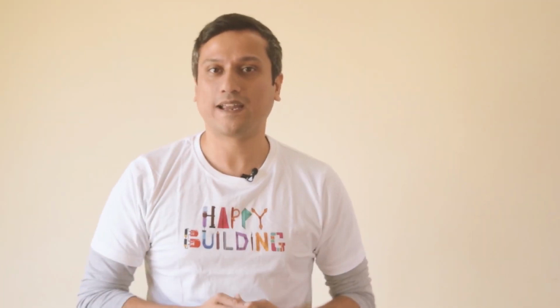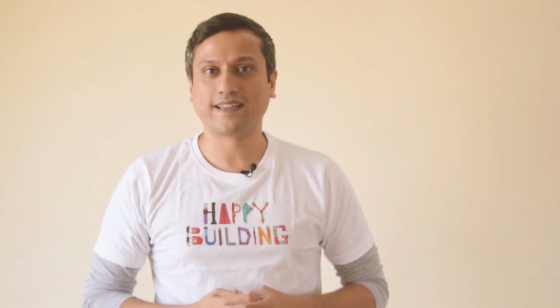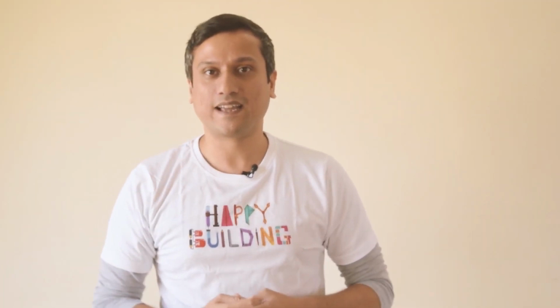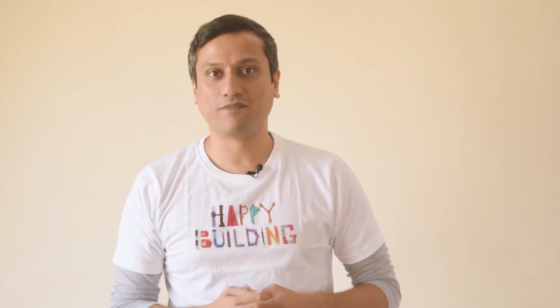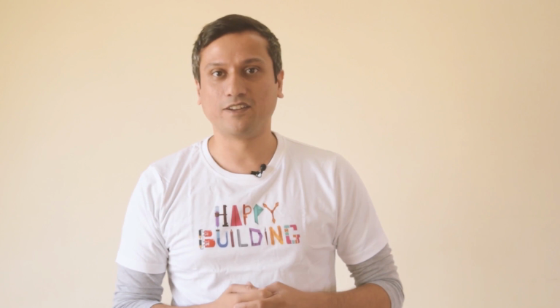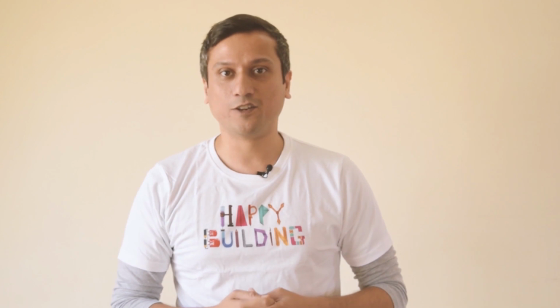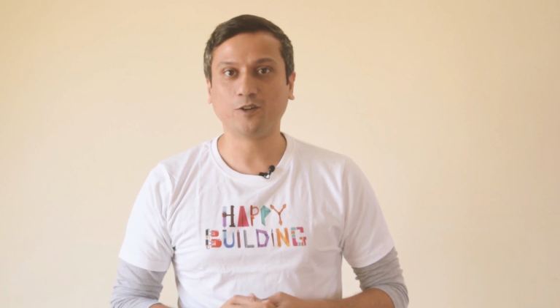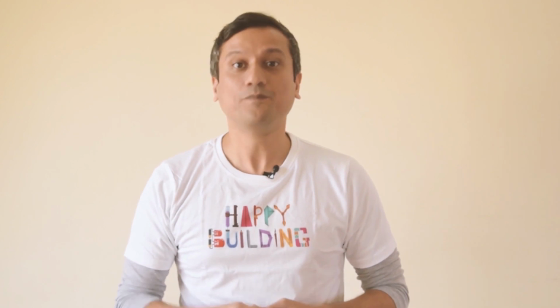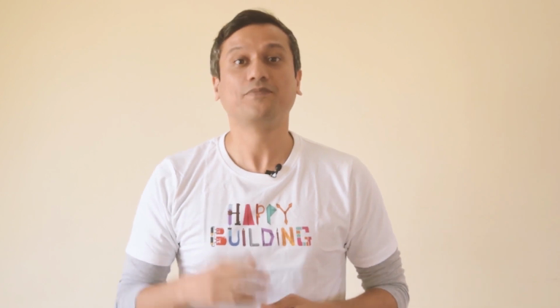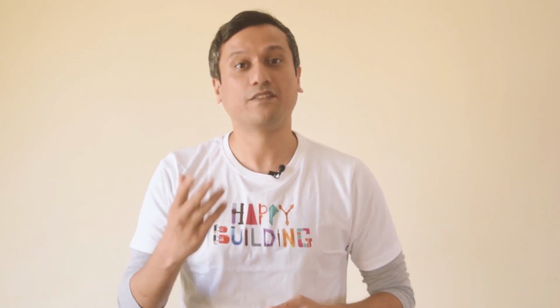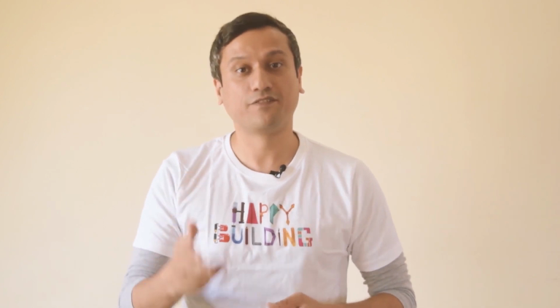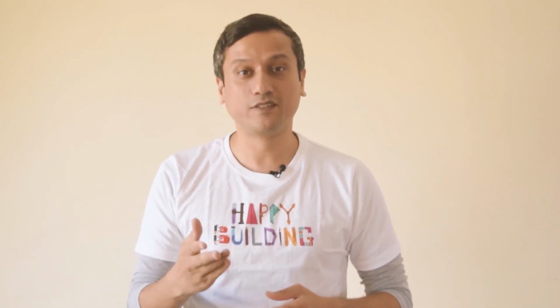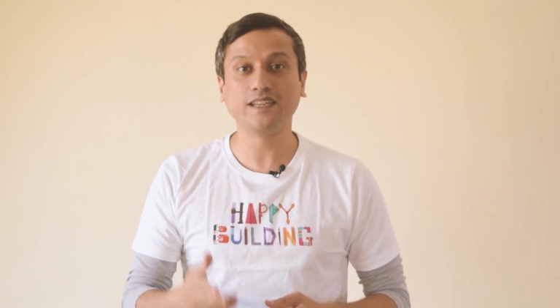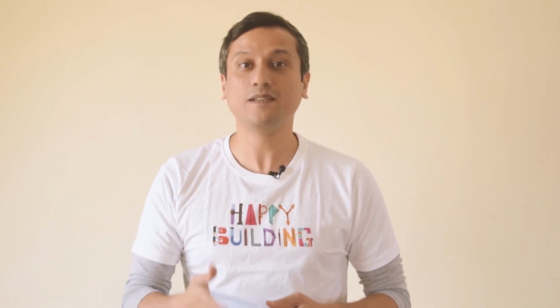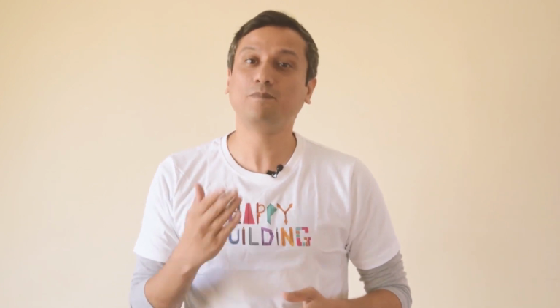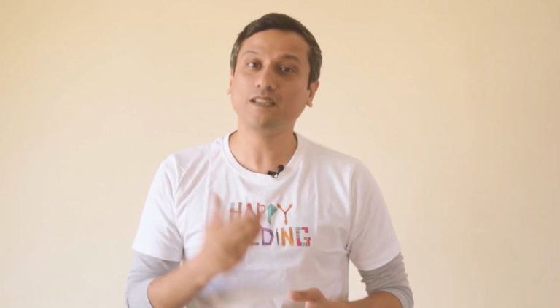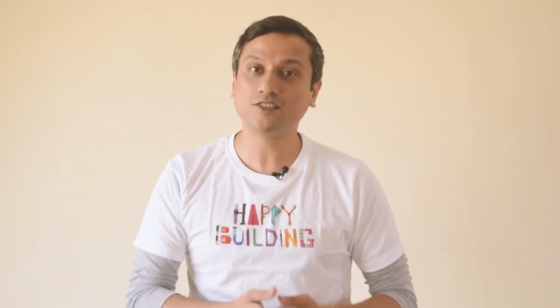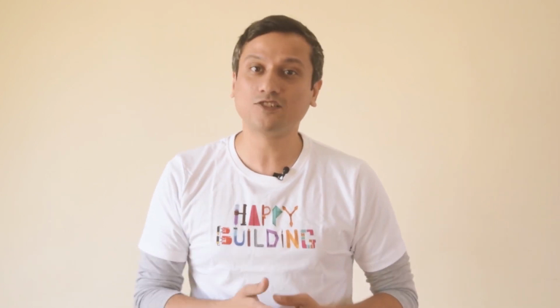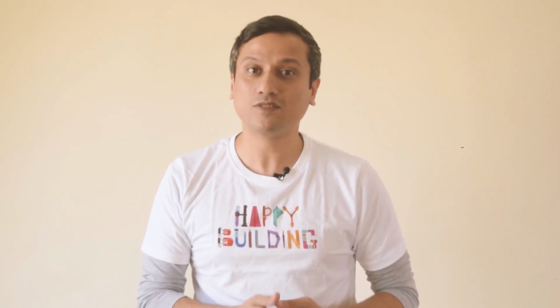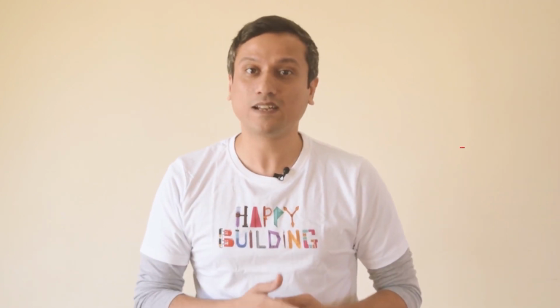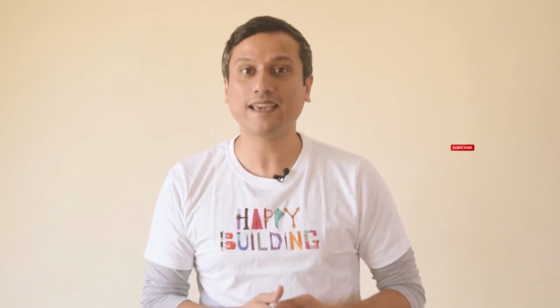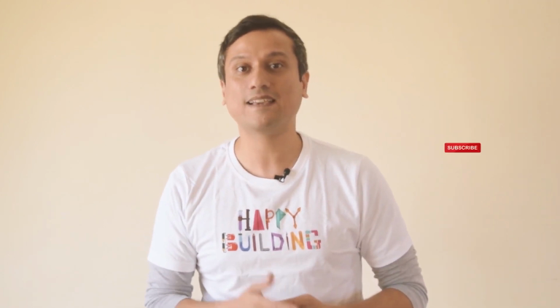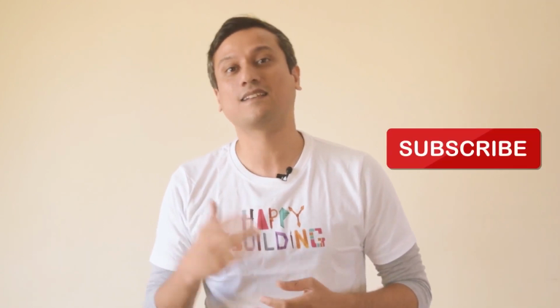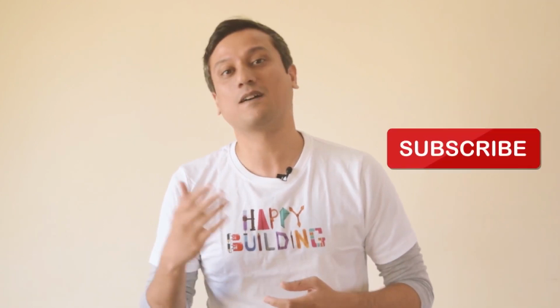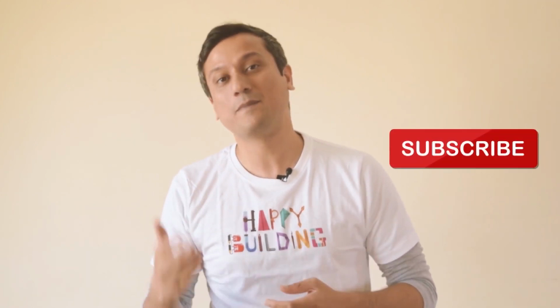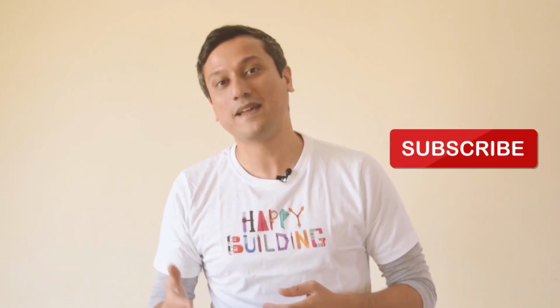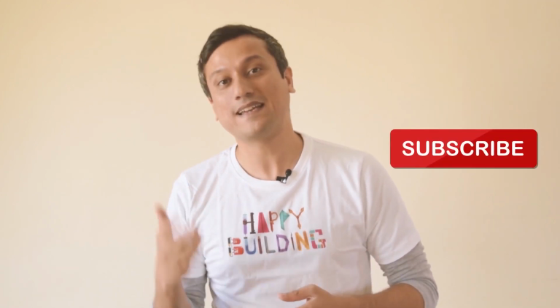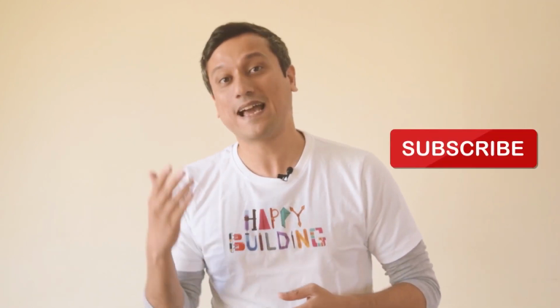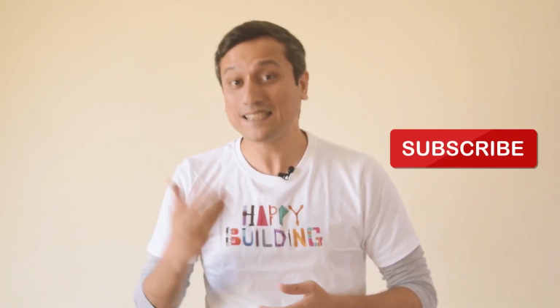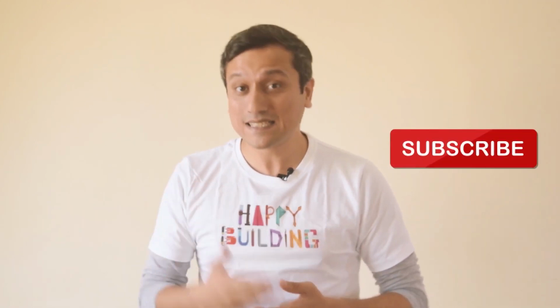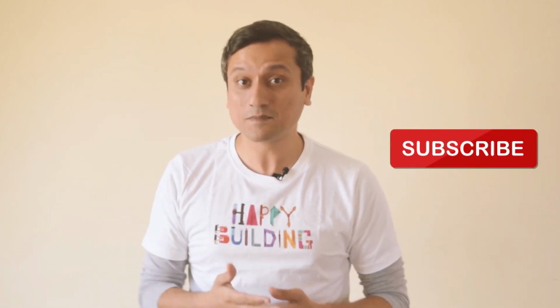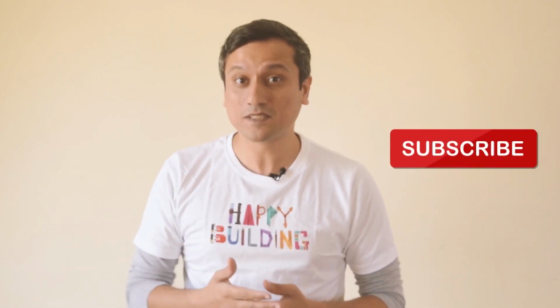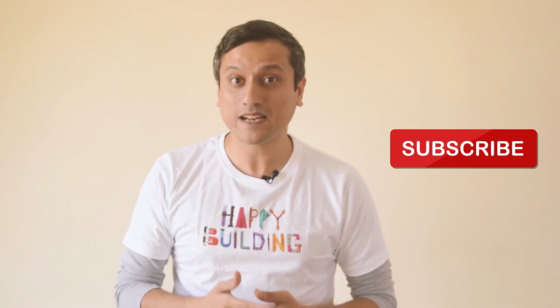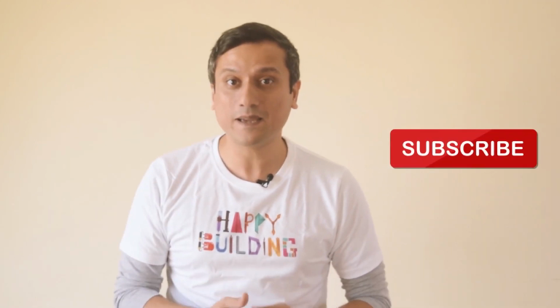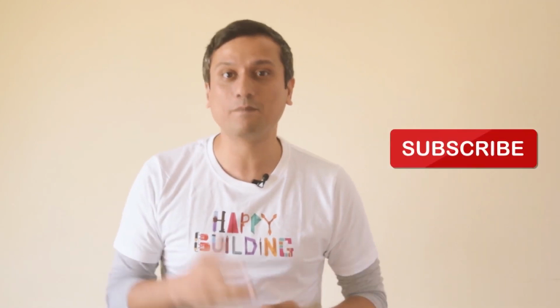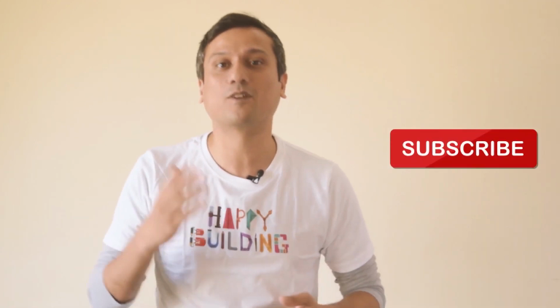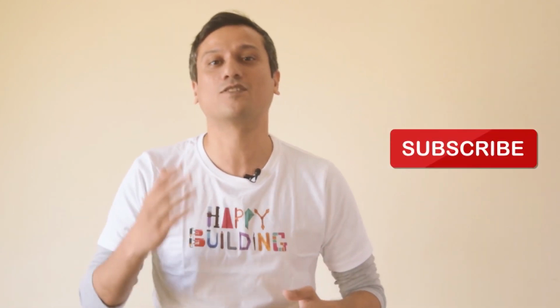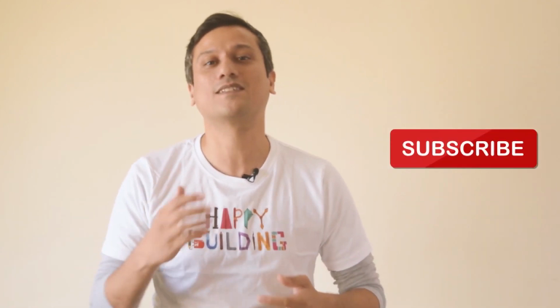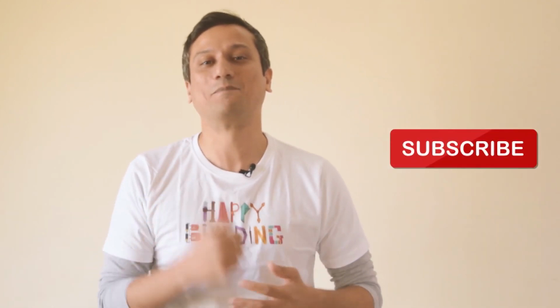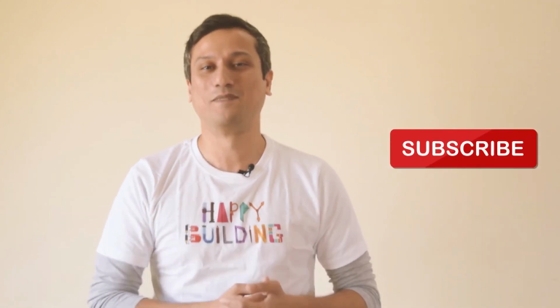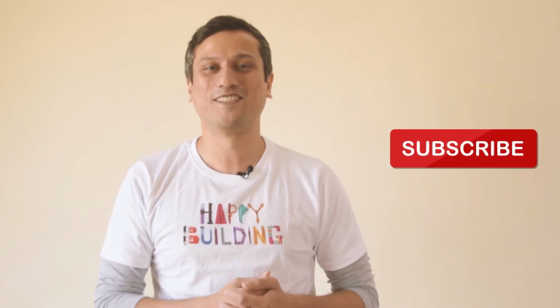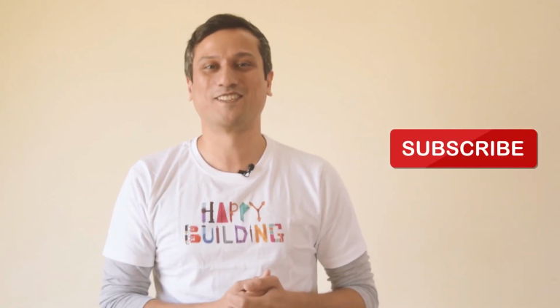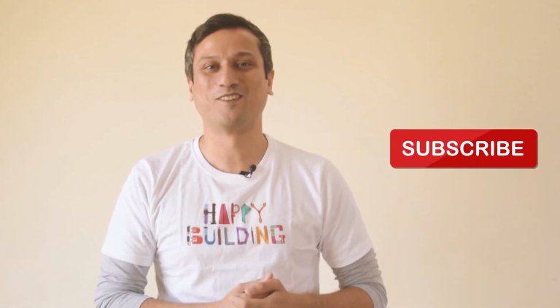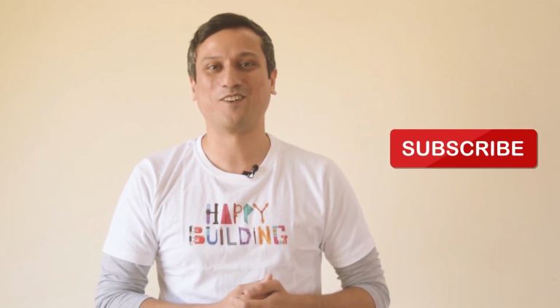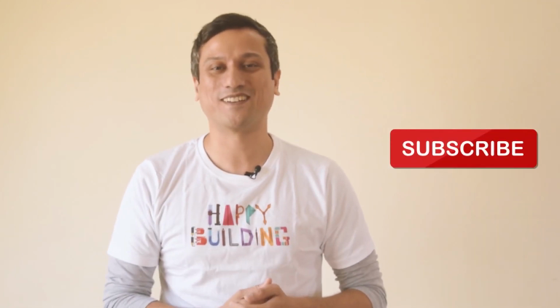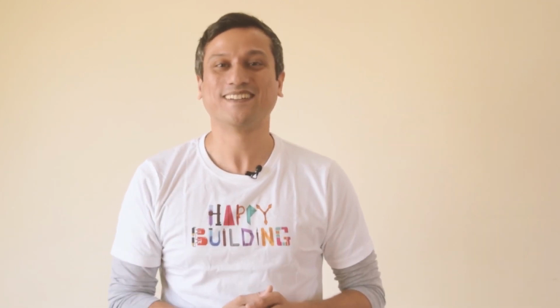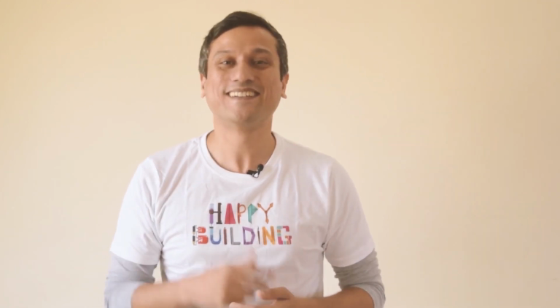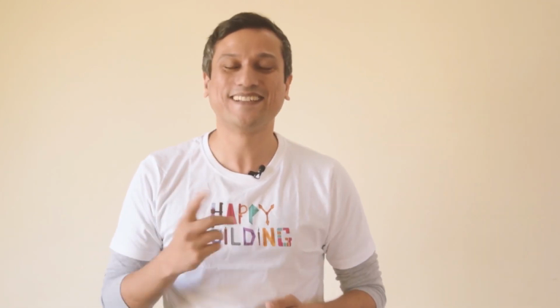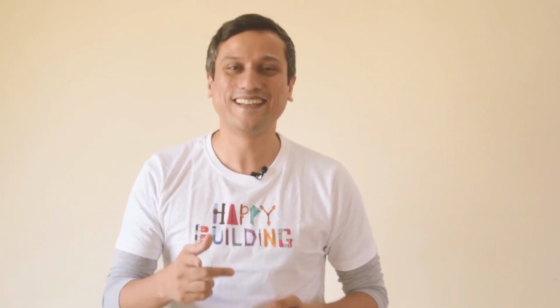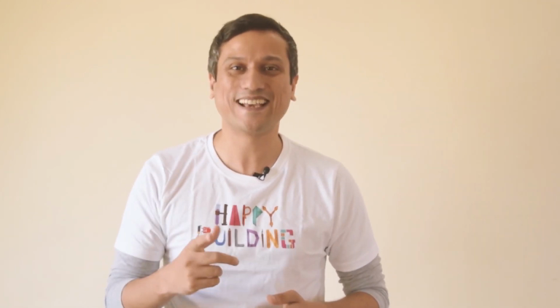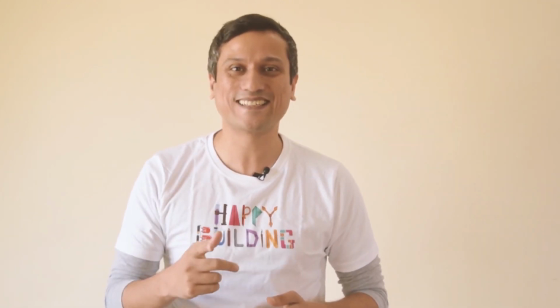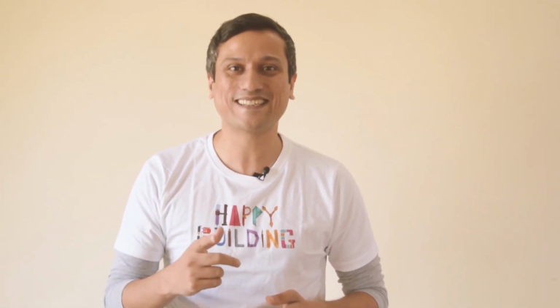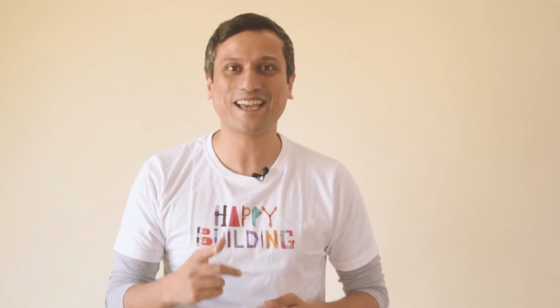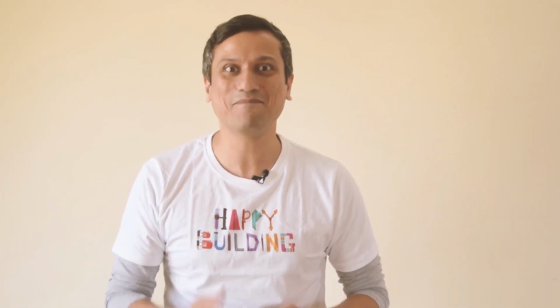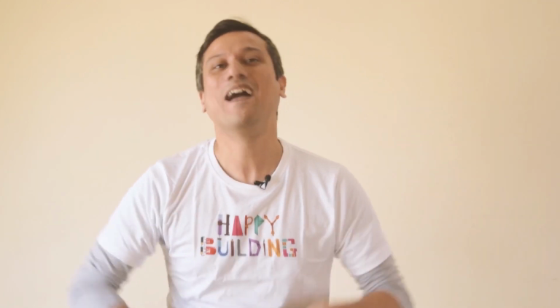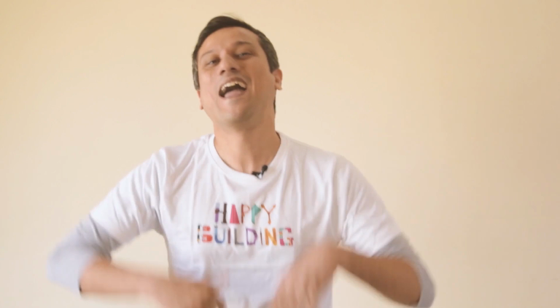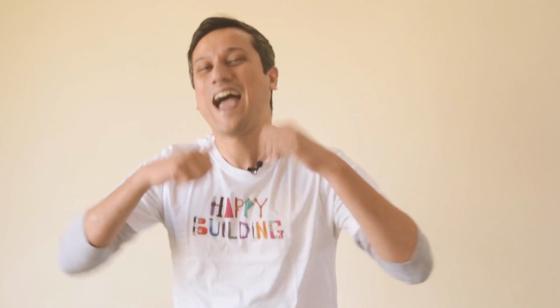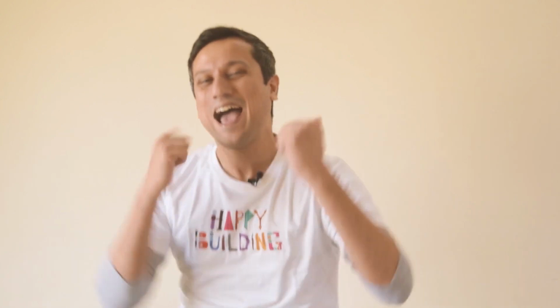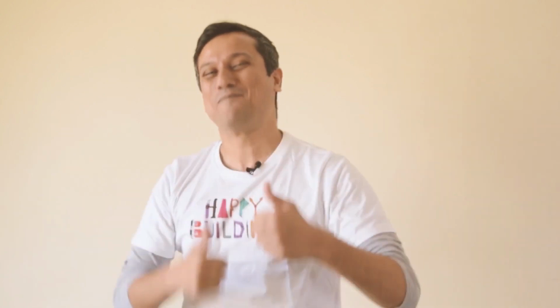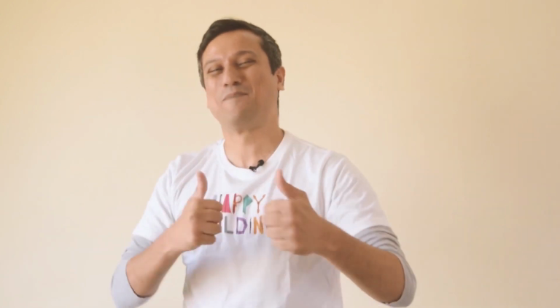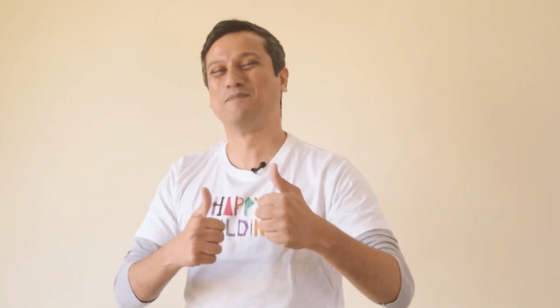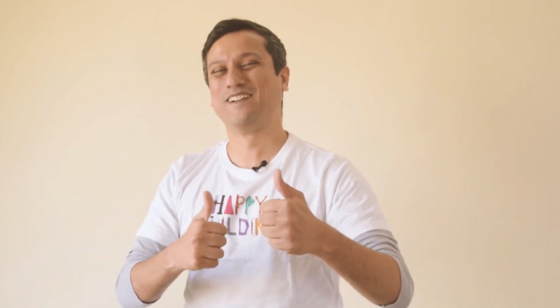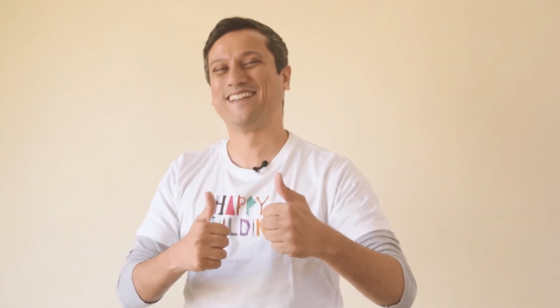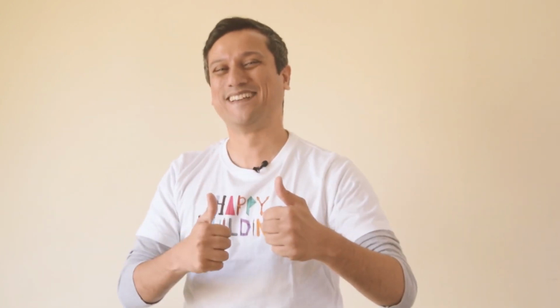Hey guys, I hope you liked that video! If you did, please like, comment, and subscribe, because it means a lot. Till next time, happy building!